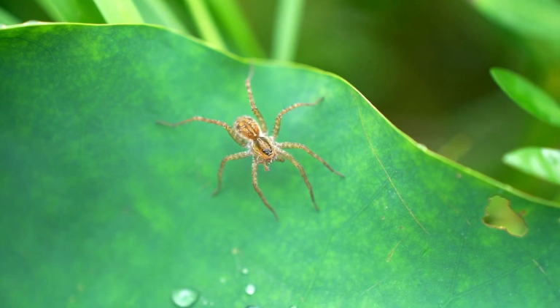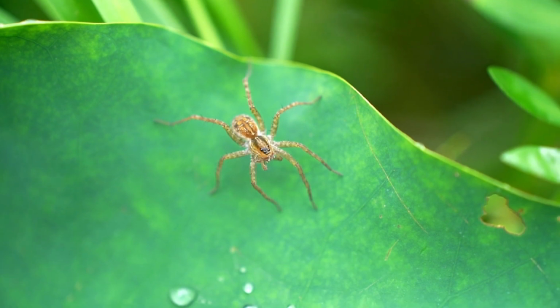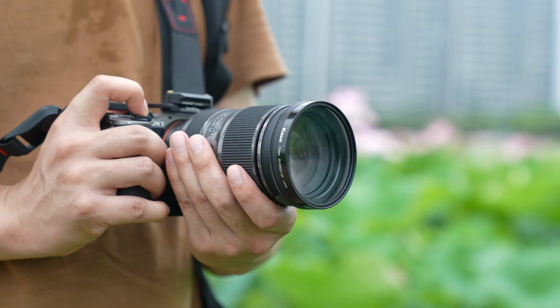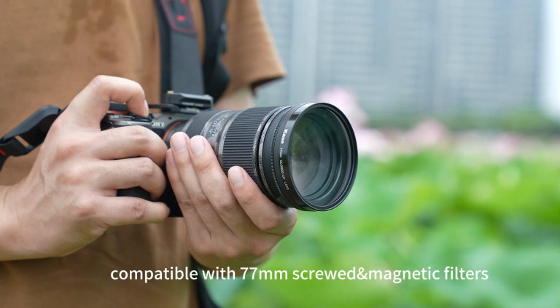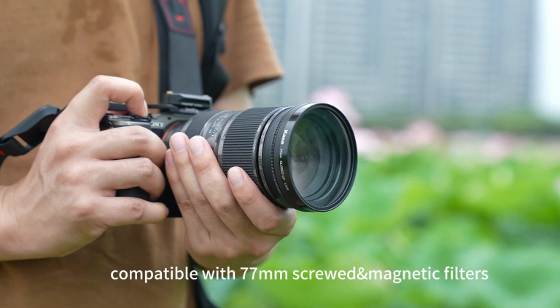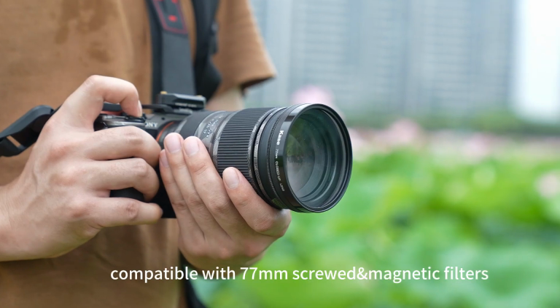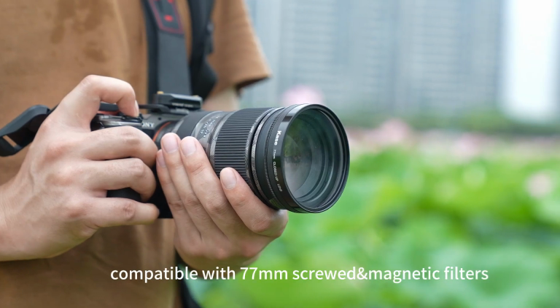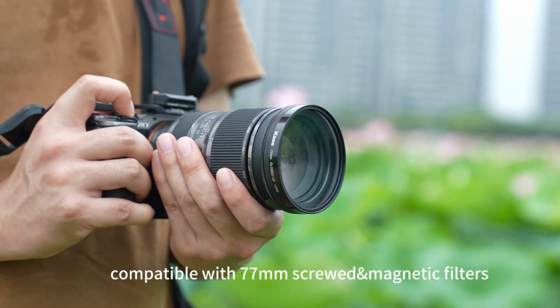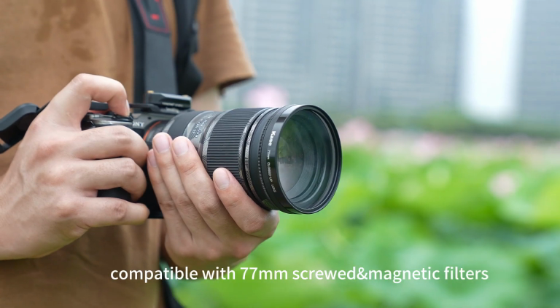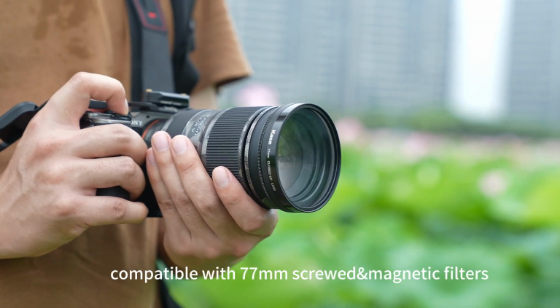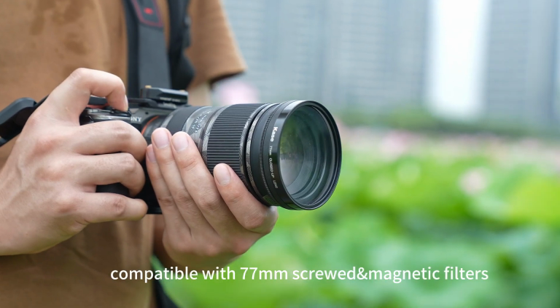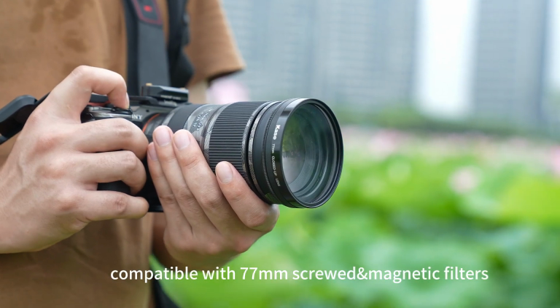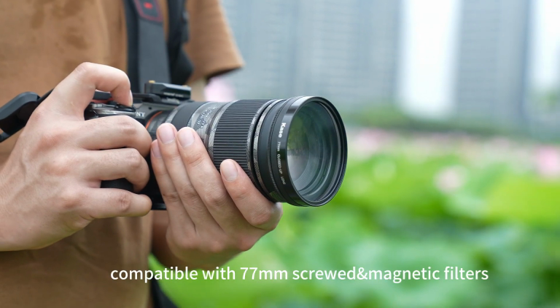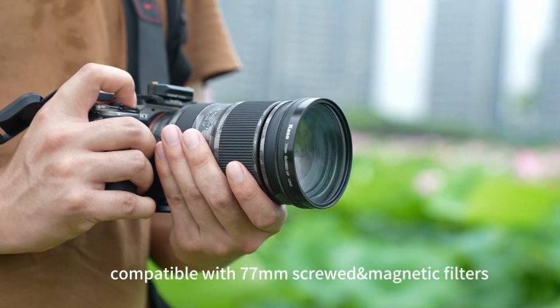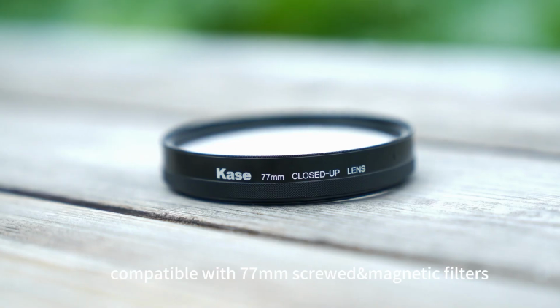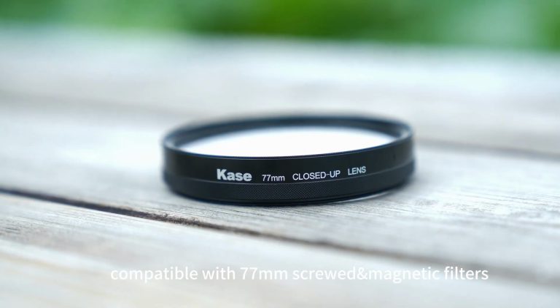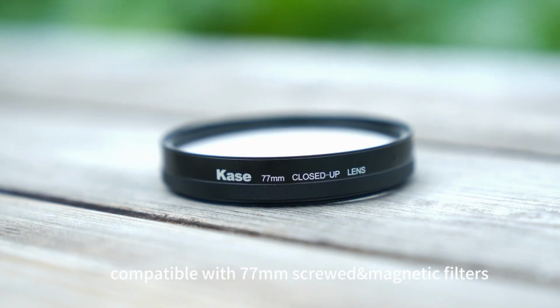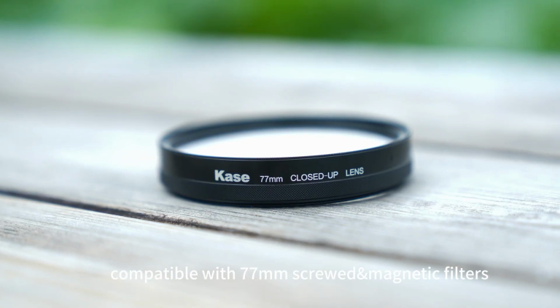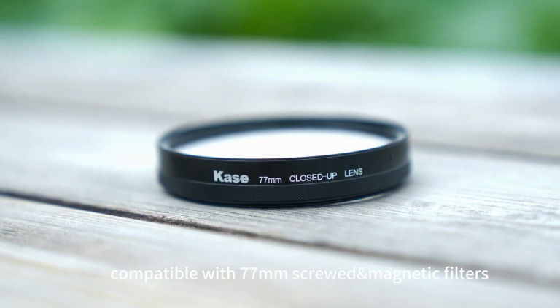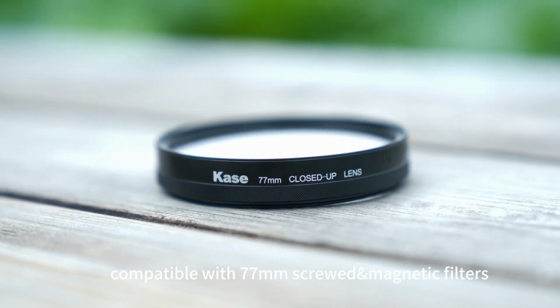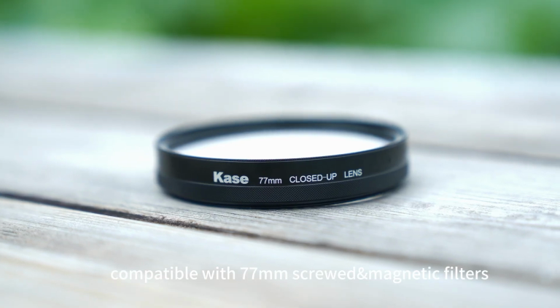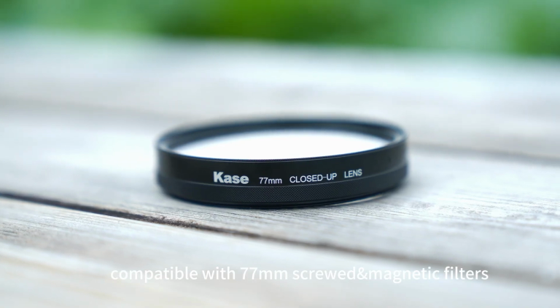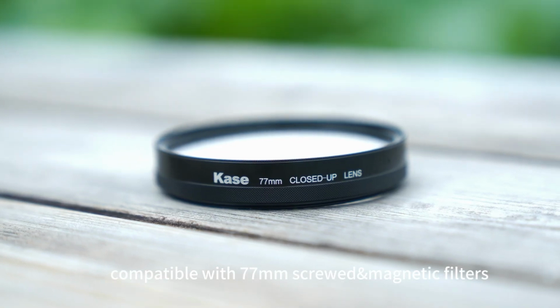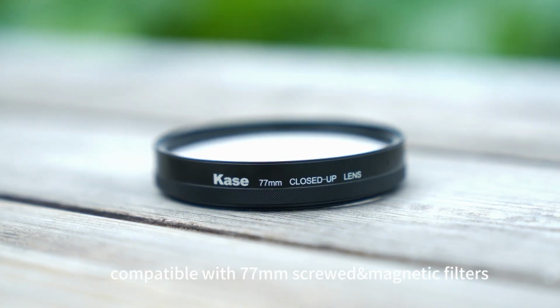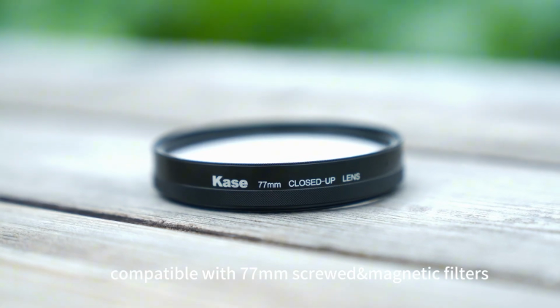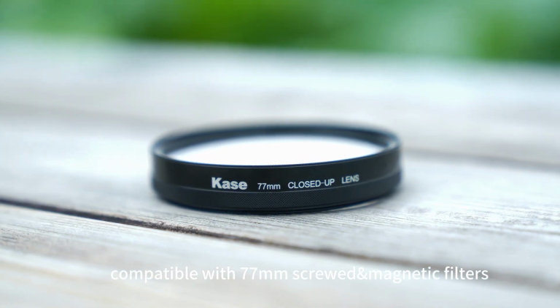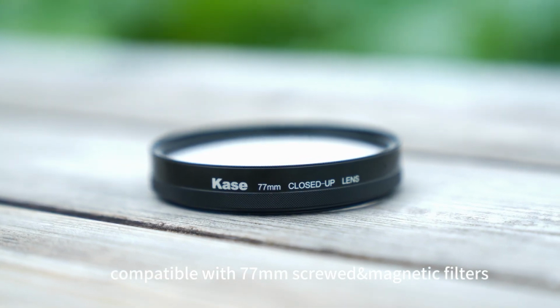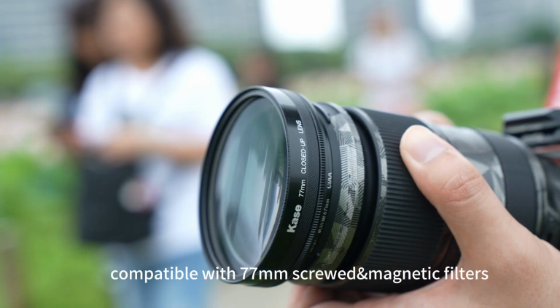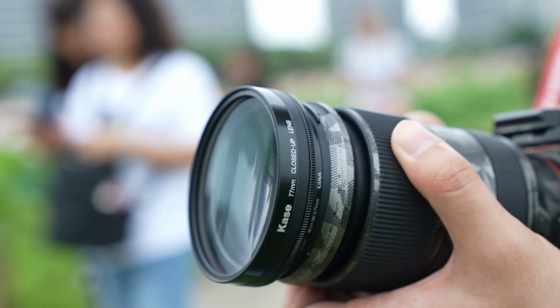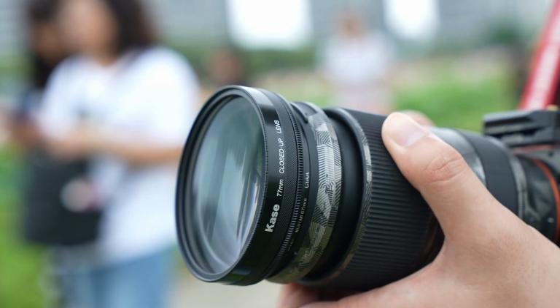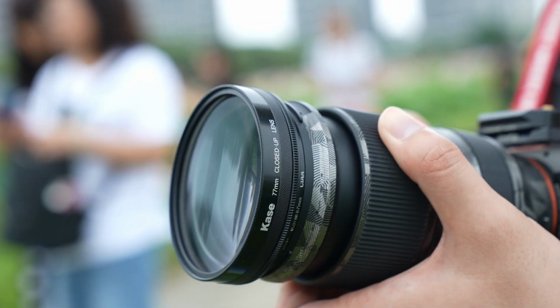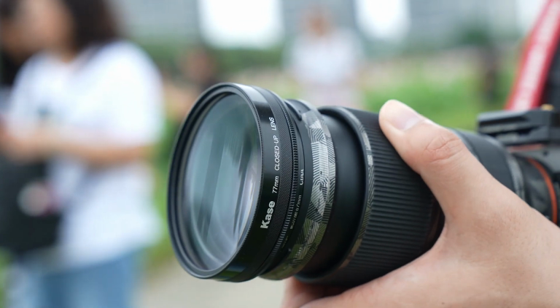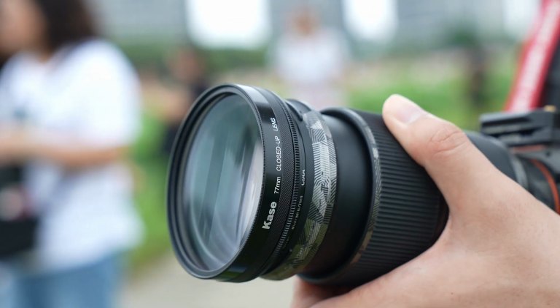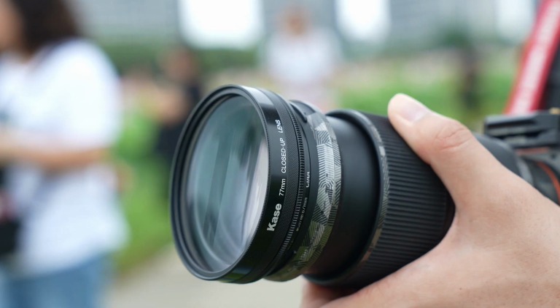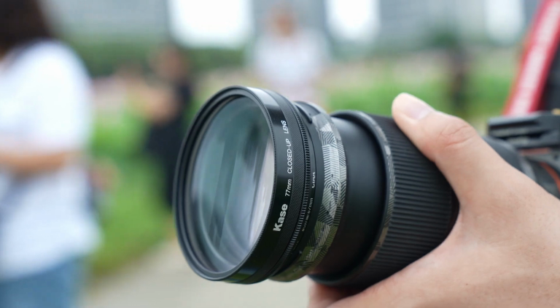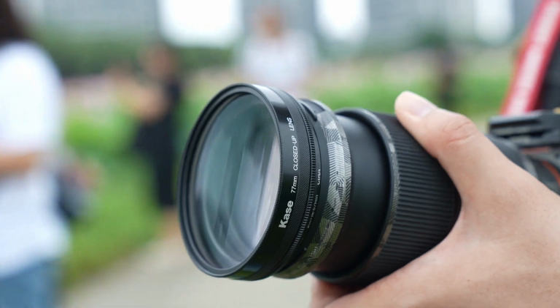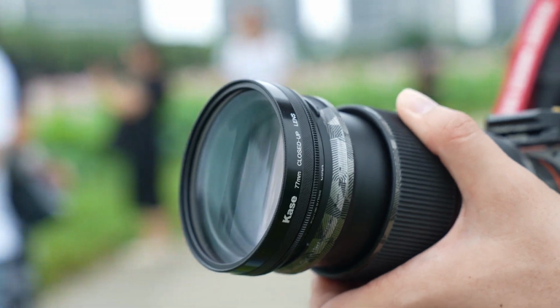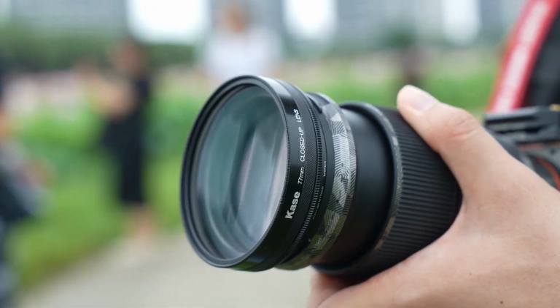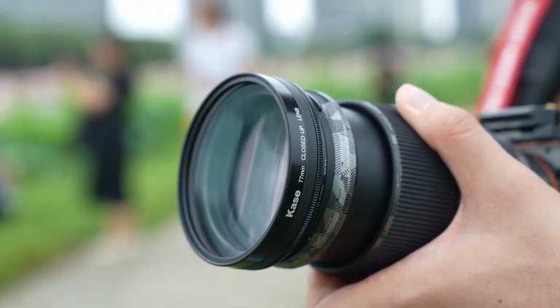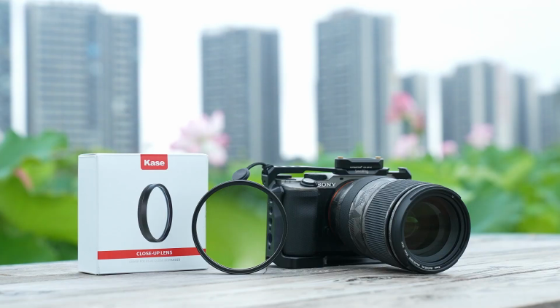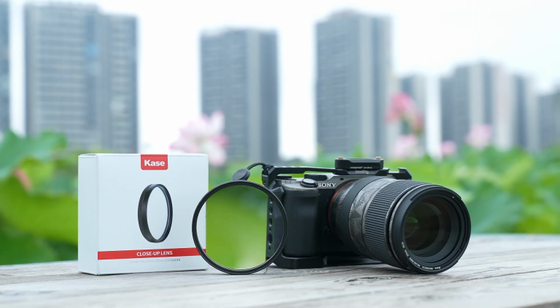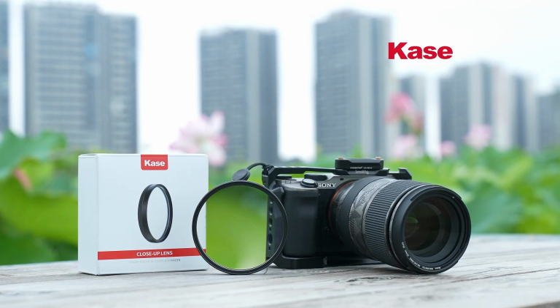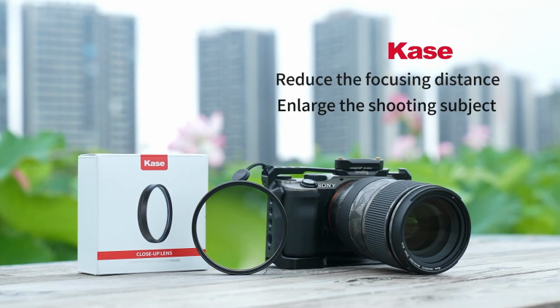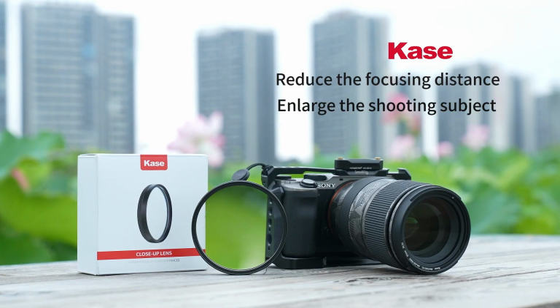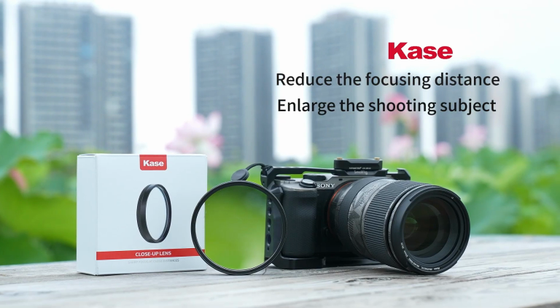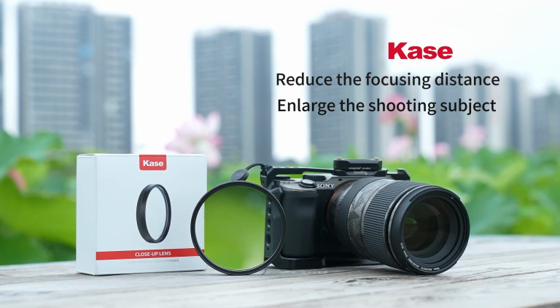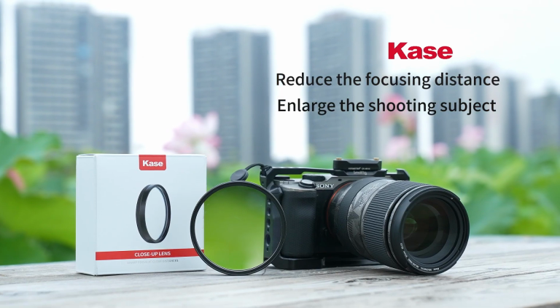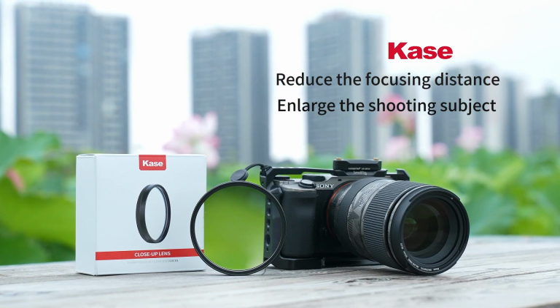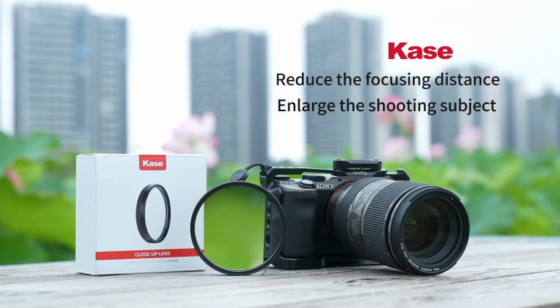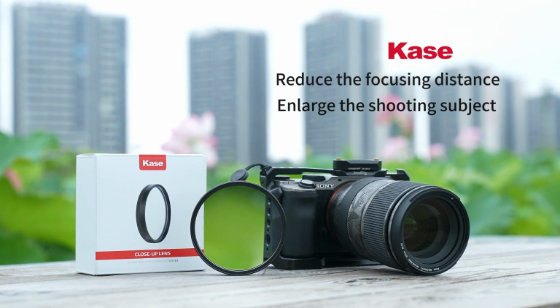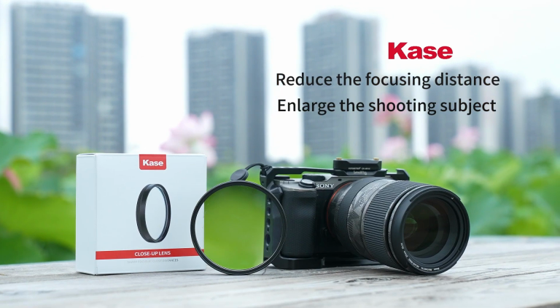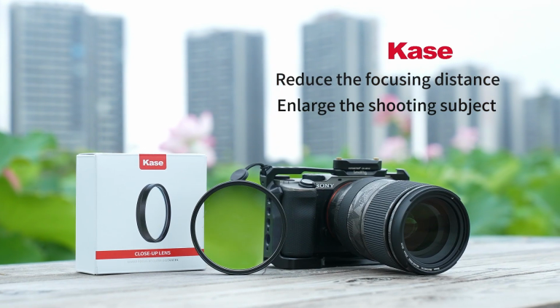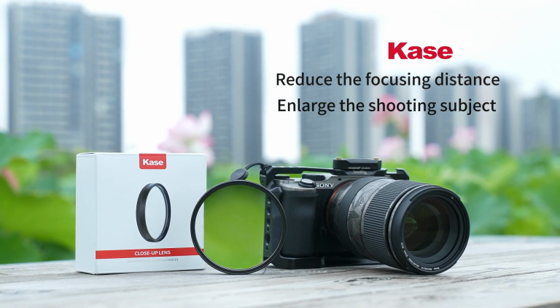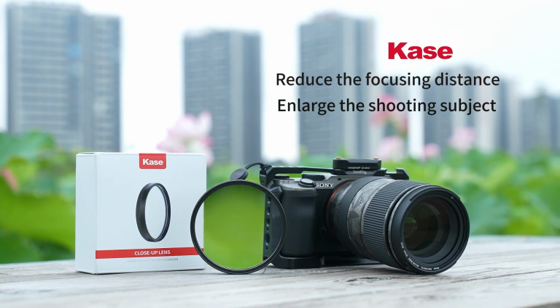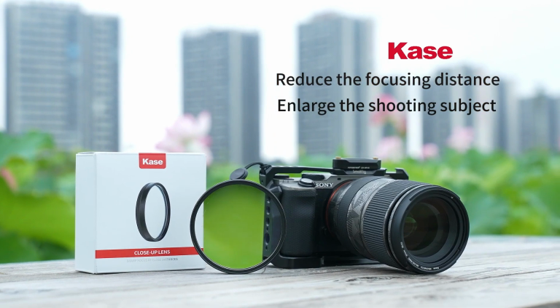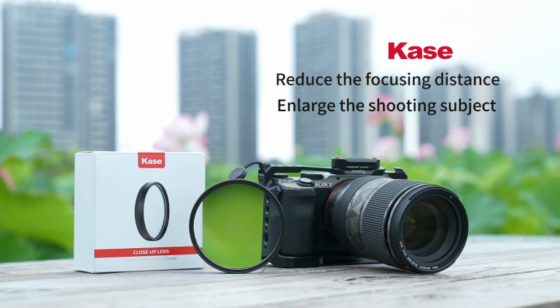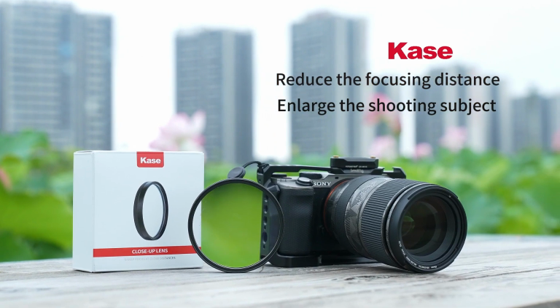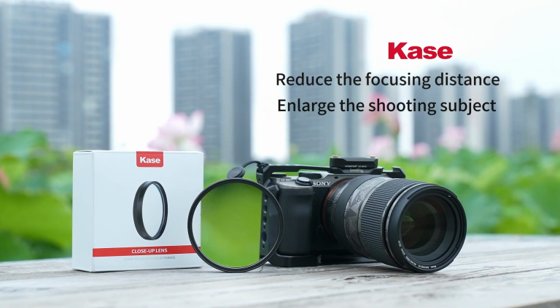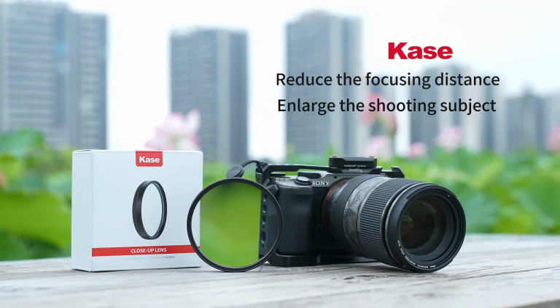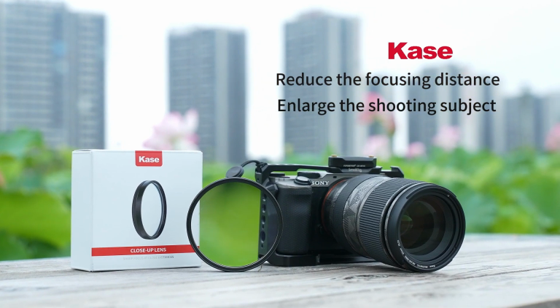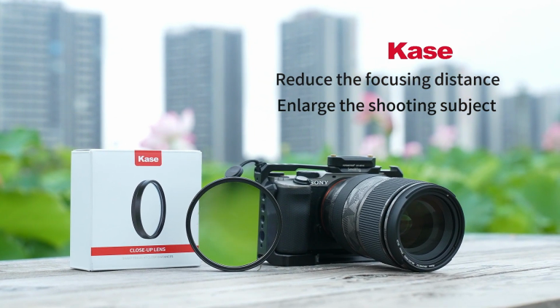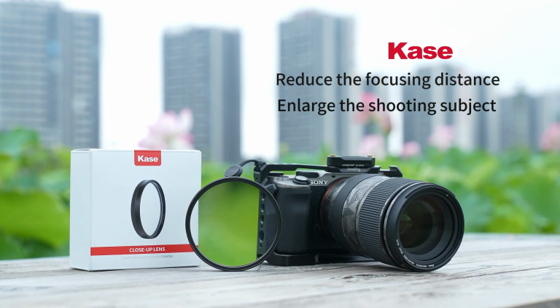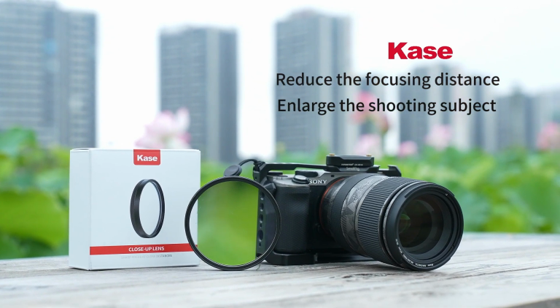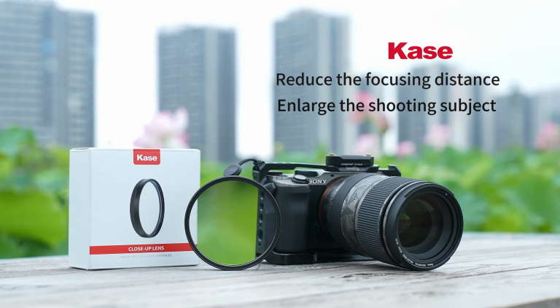Compatible with 77mm screwed and magnetic filters. Reduces the focusing distance and enlarges the shooting subject.